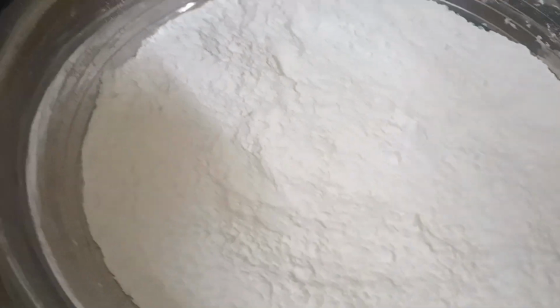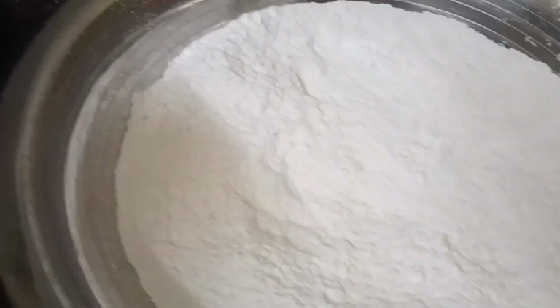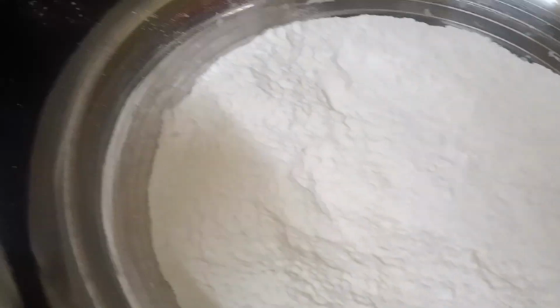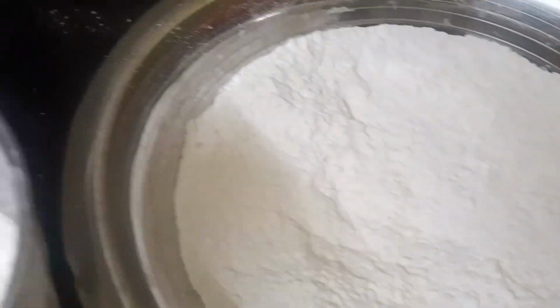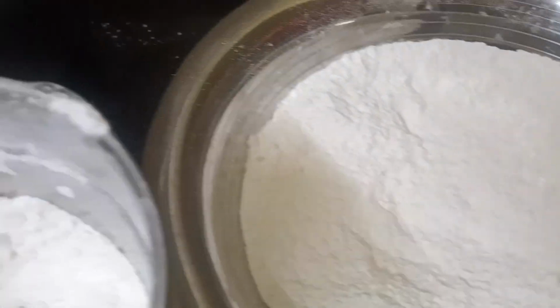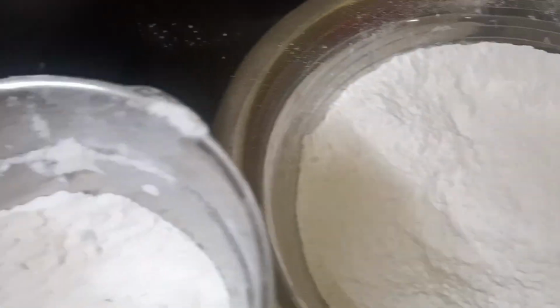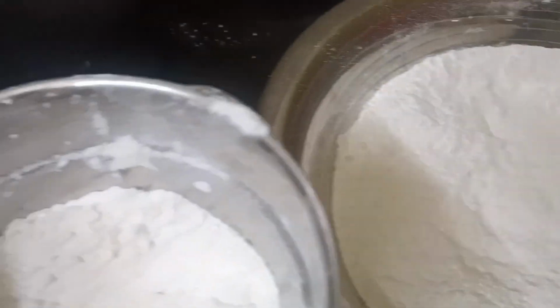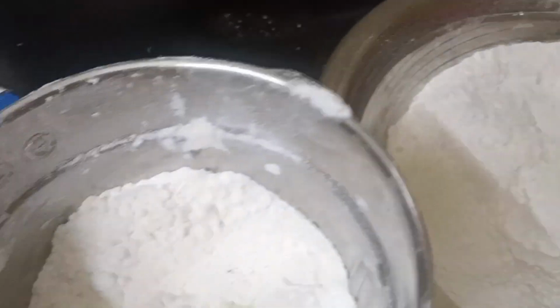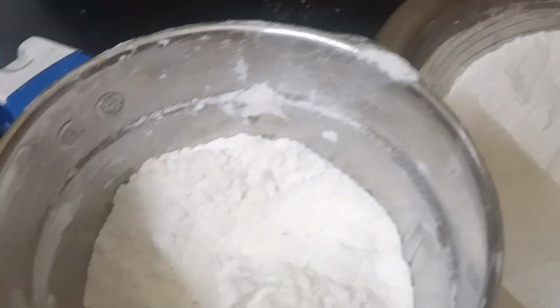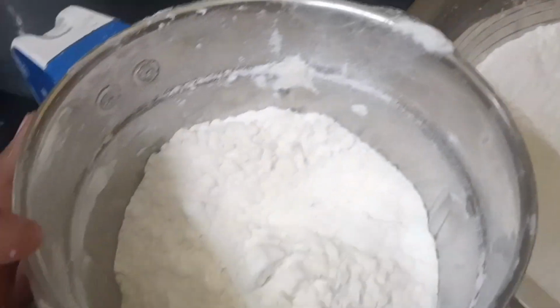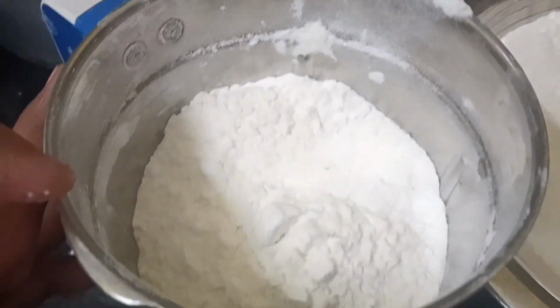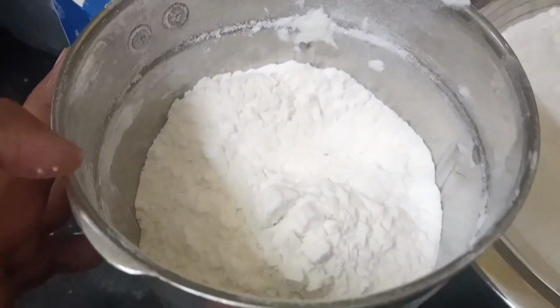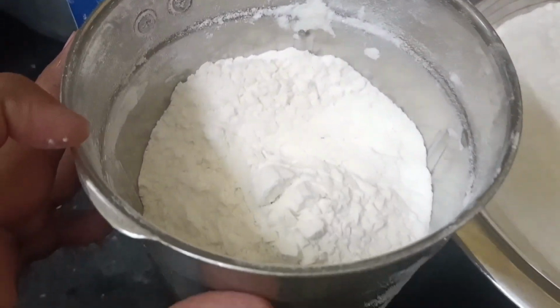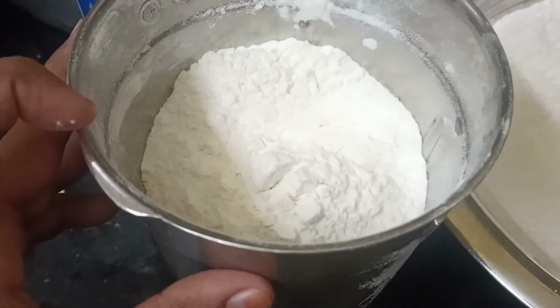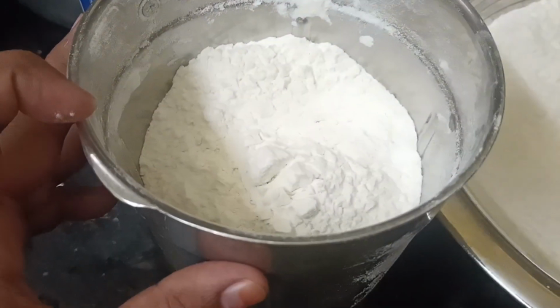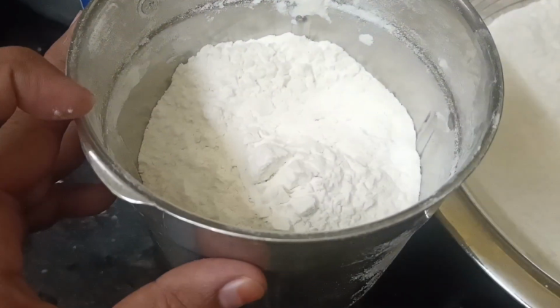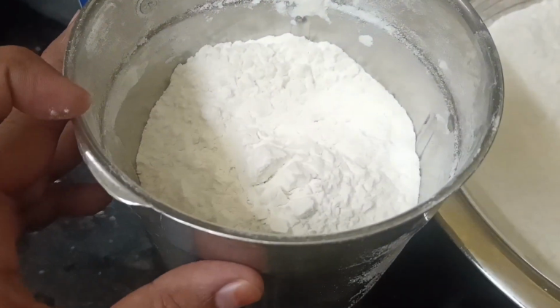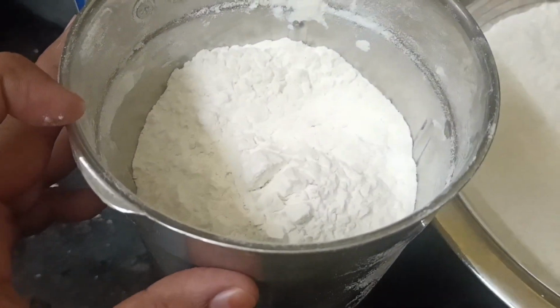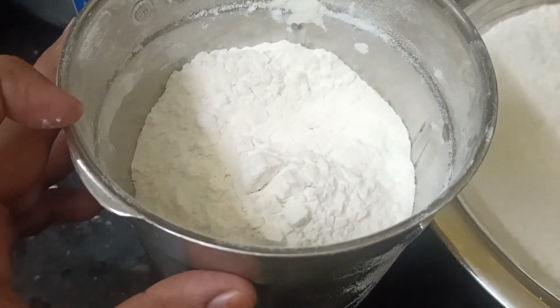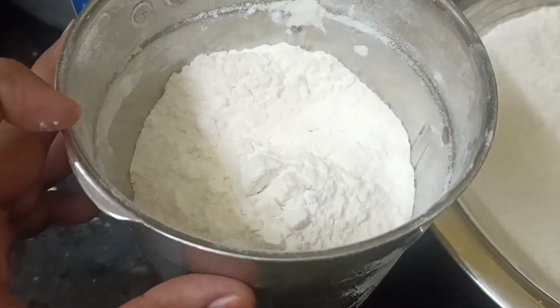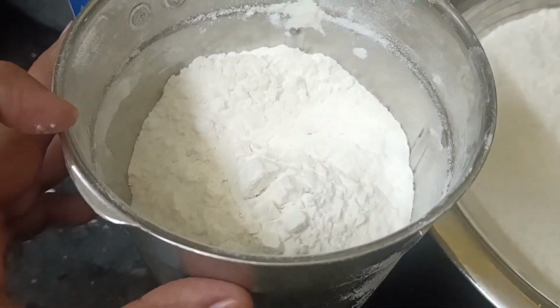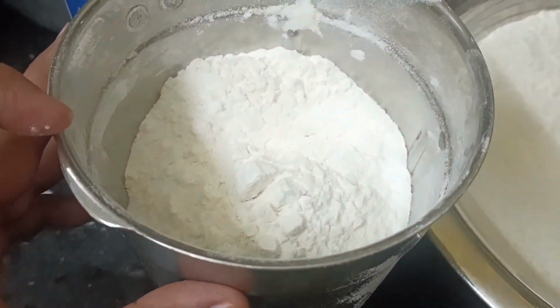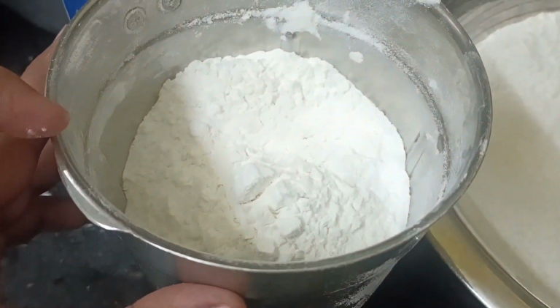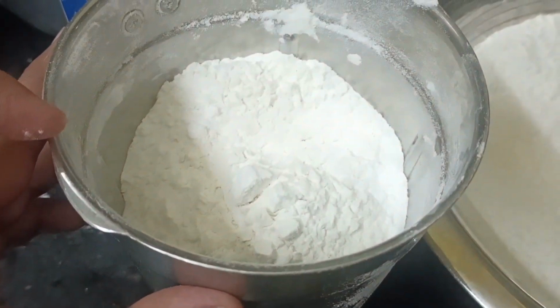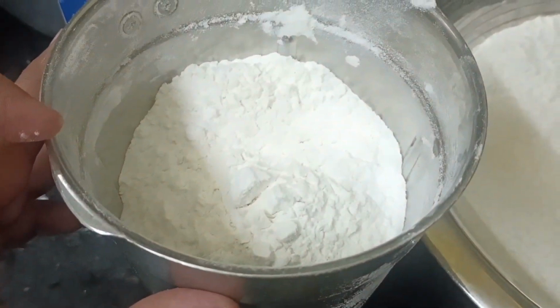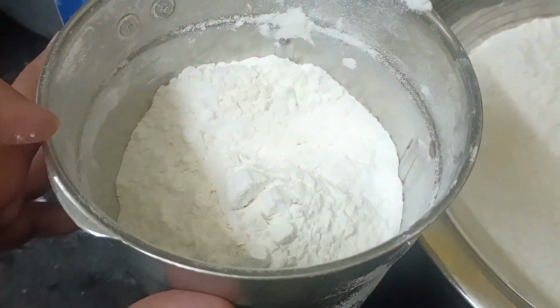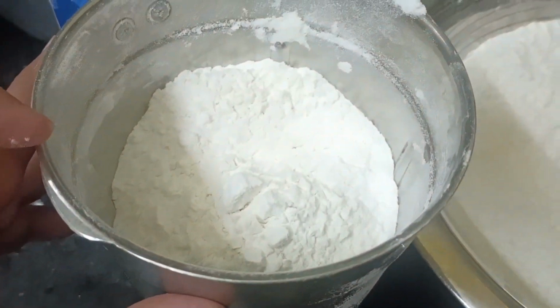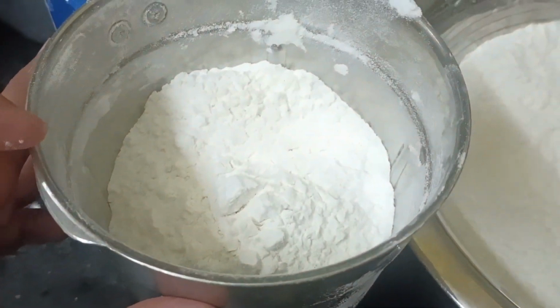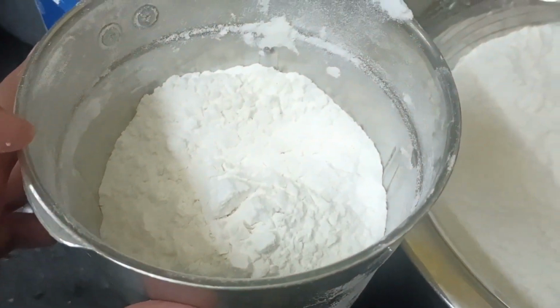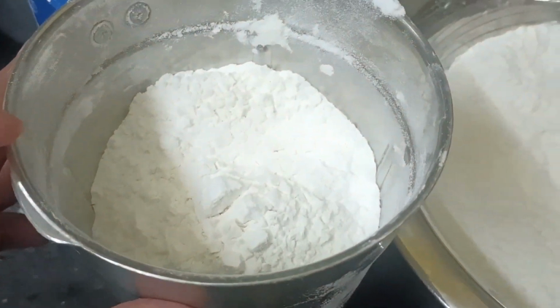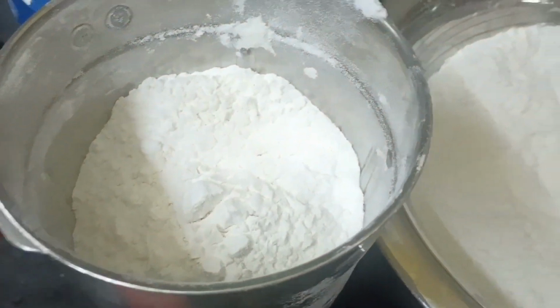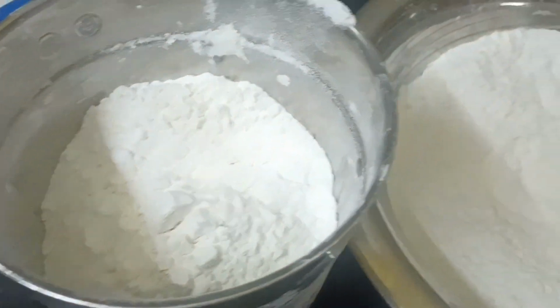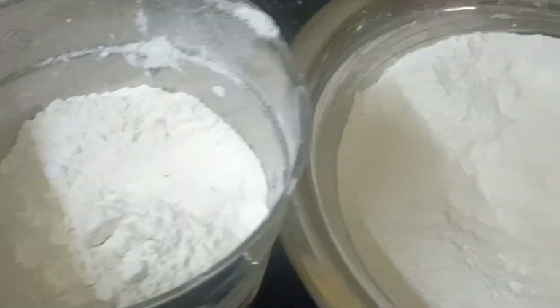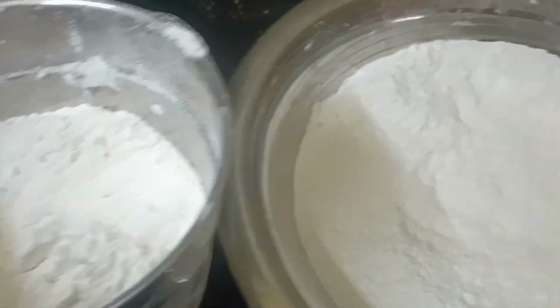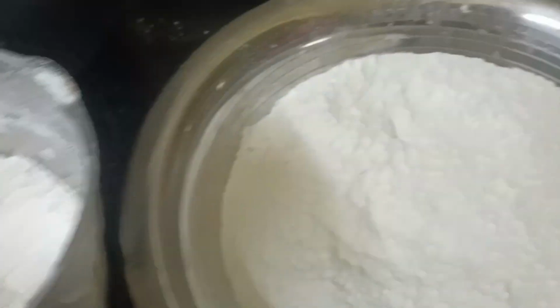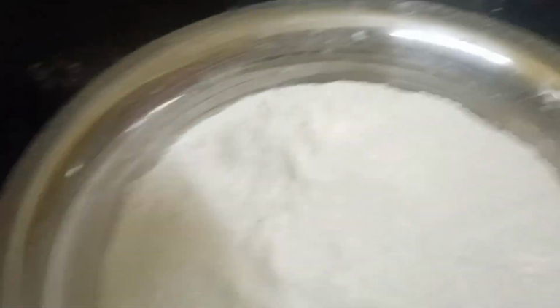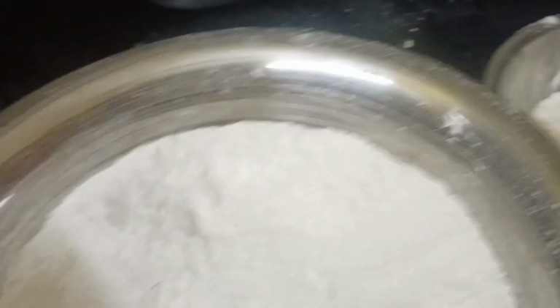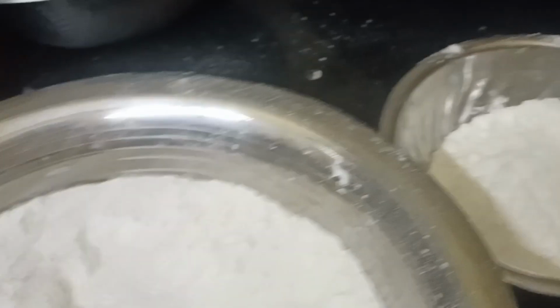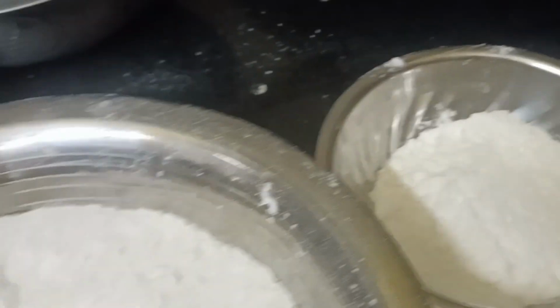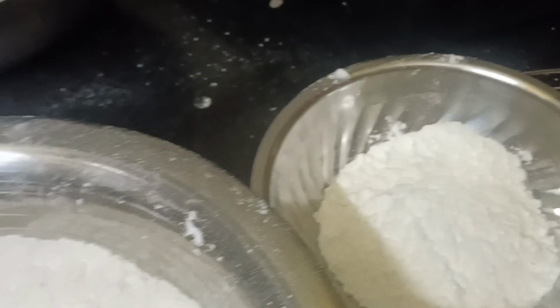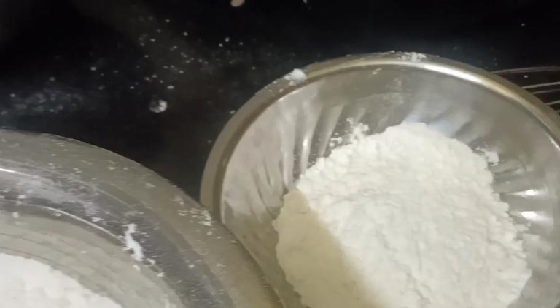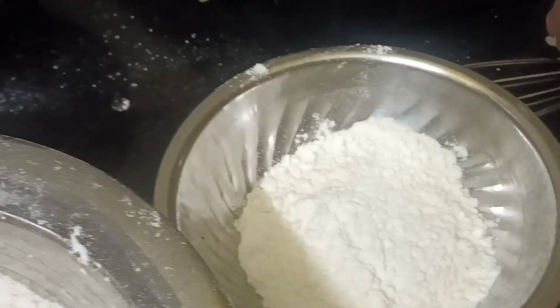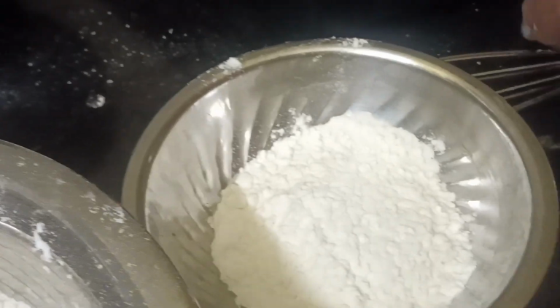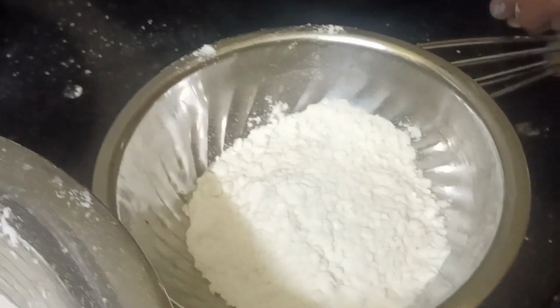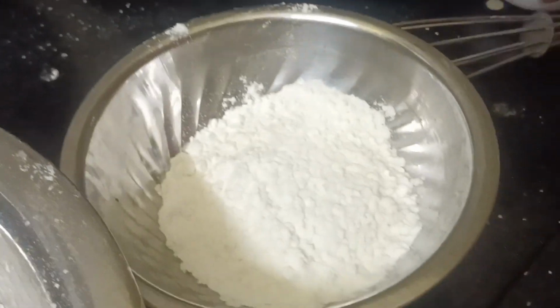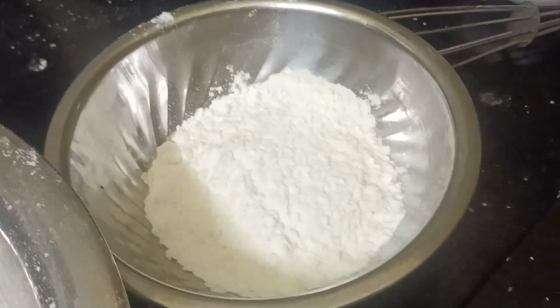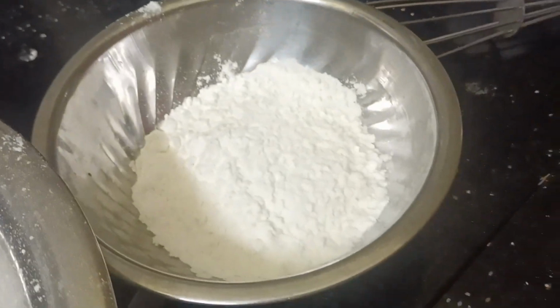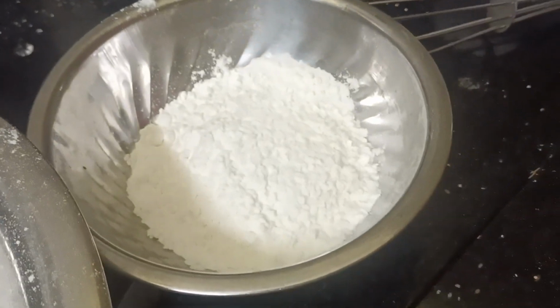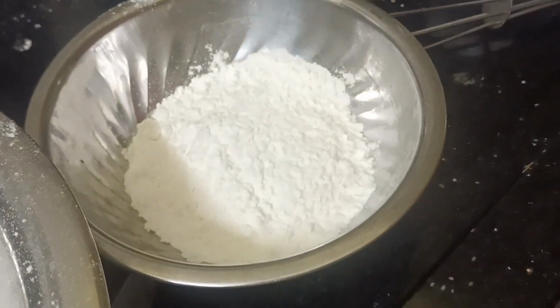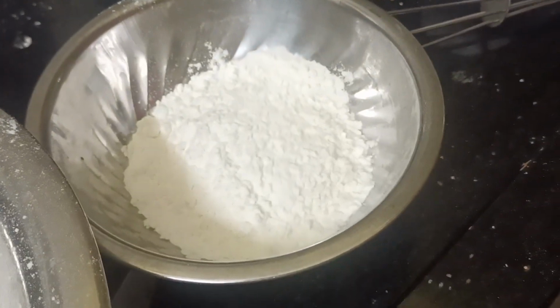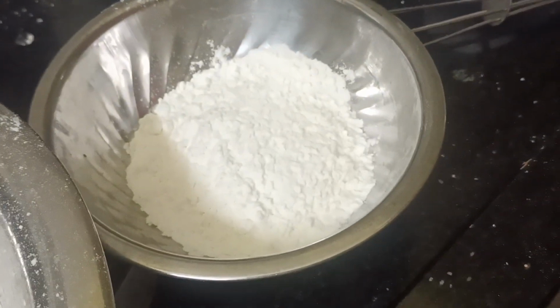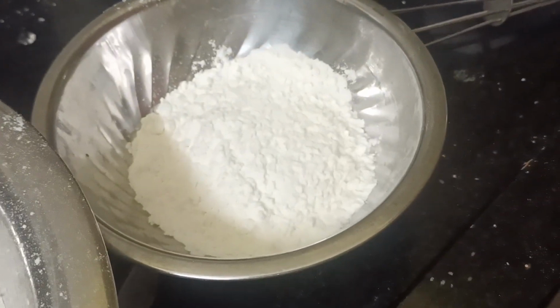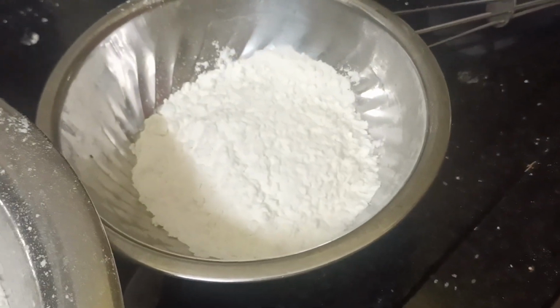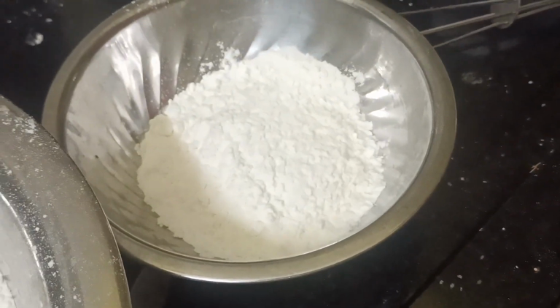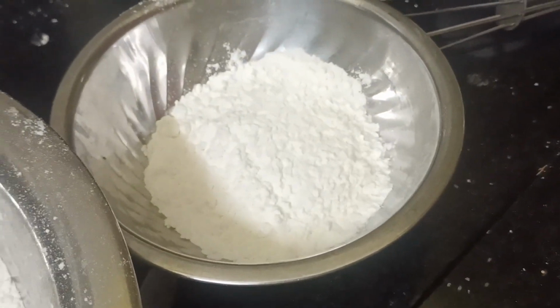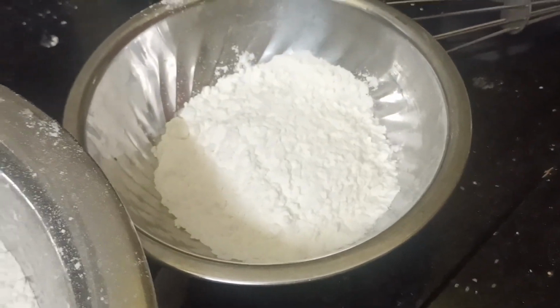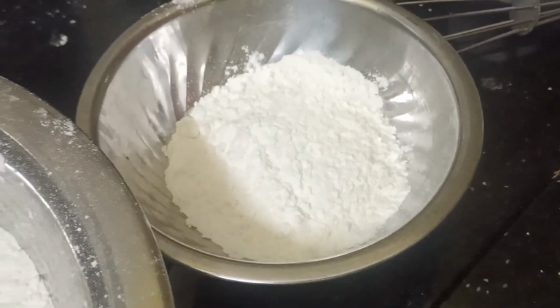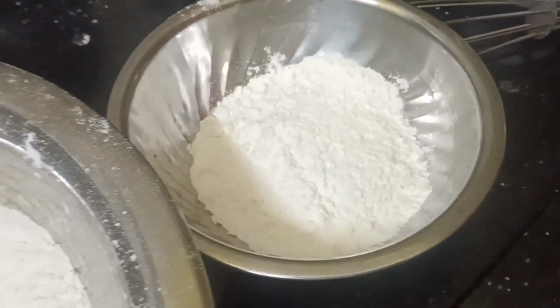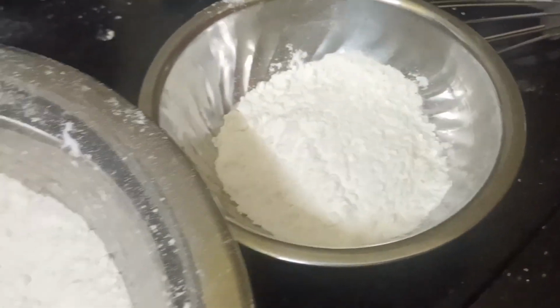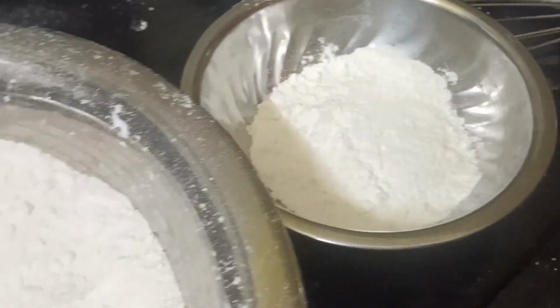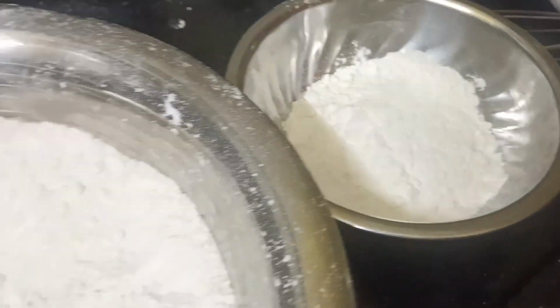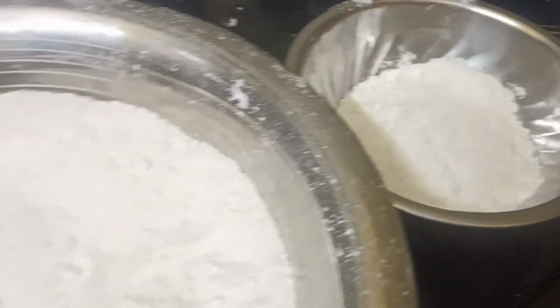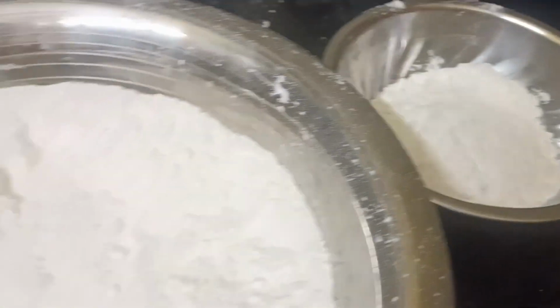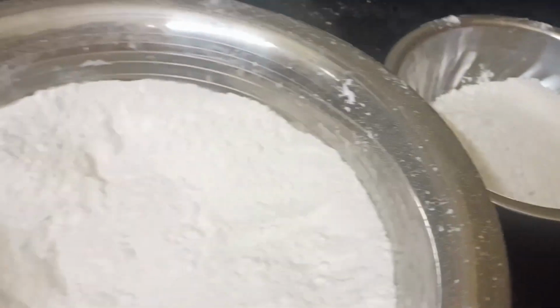I am using half a kg of sugar and half a kg of BMP crispiness.